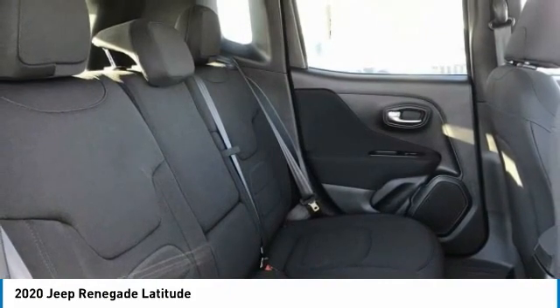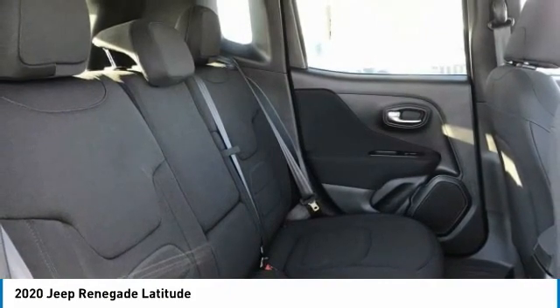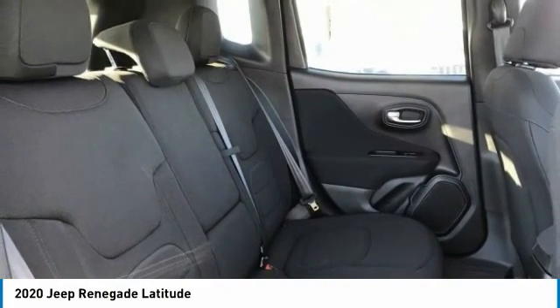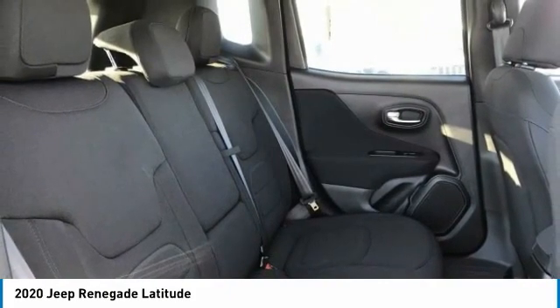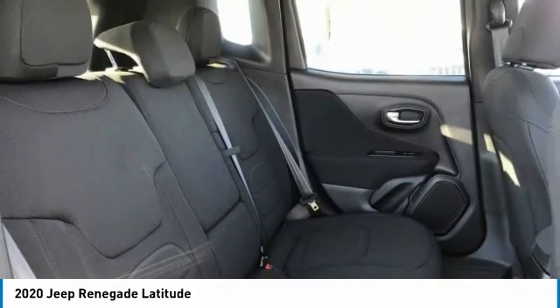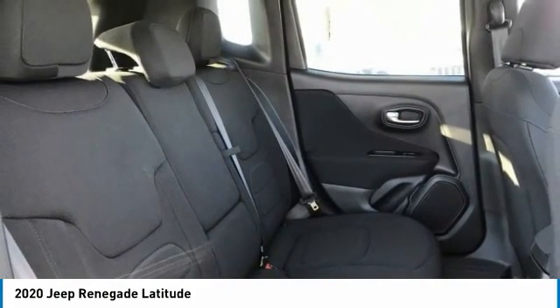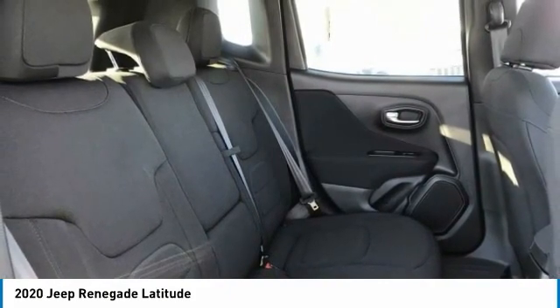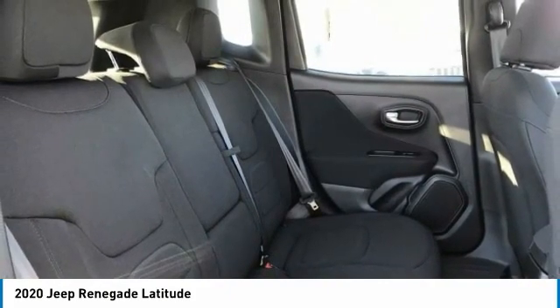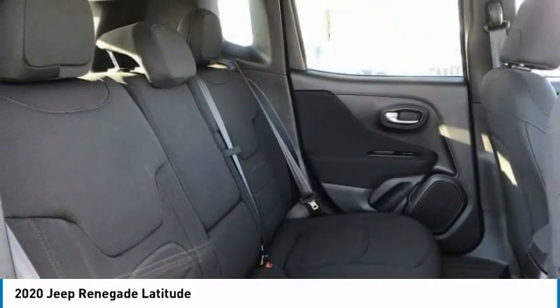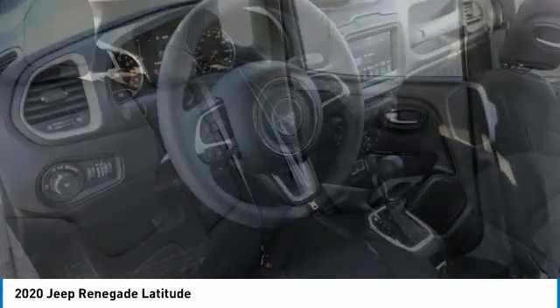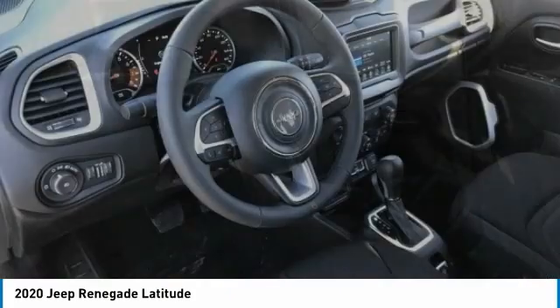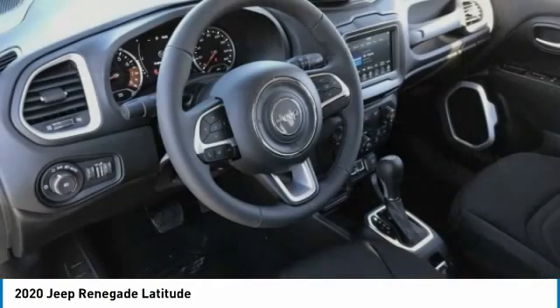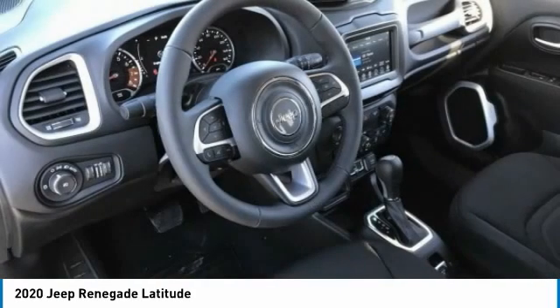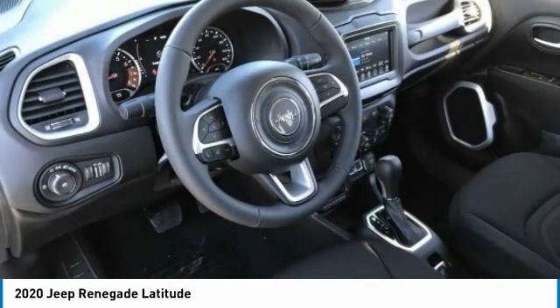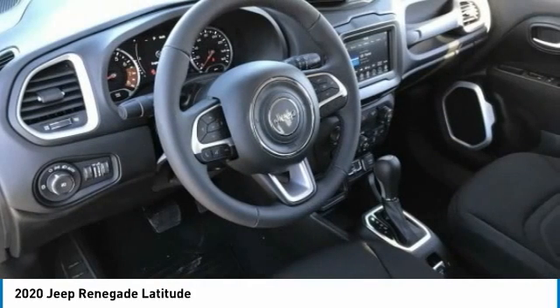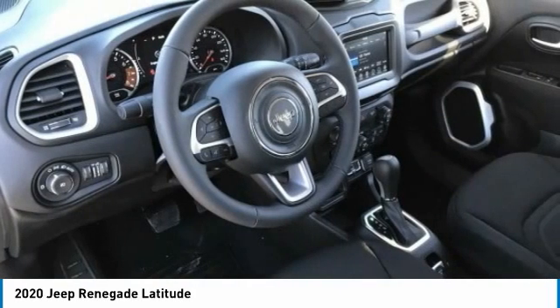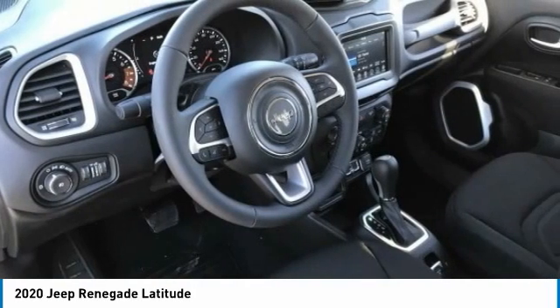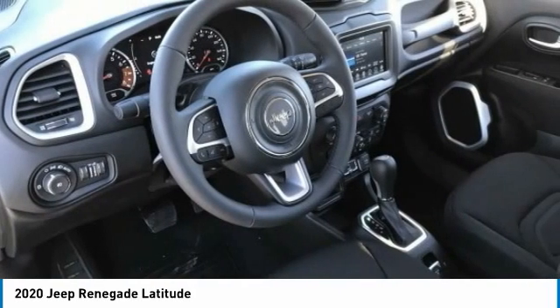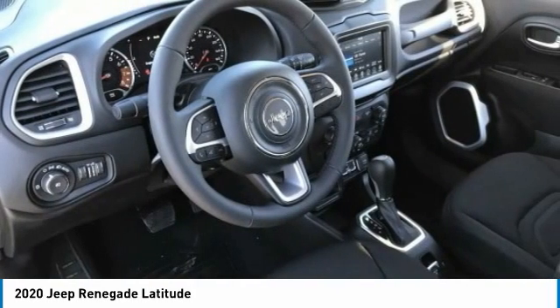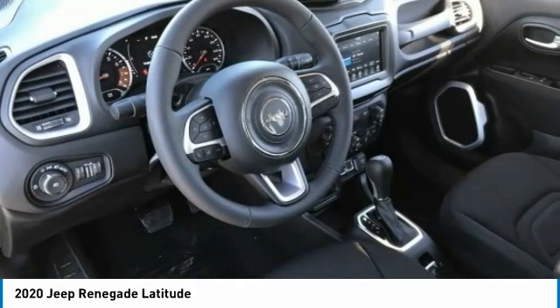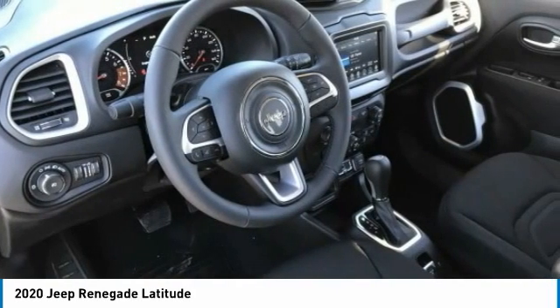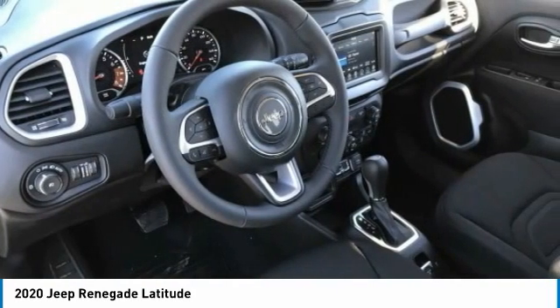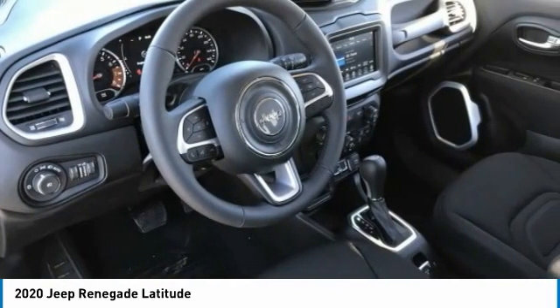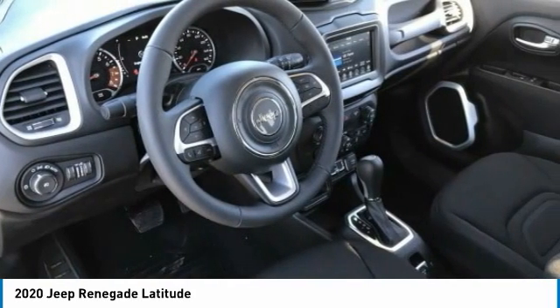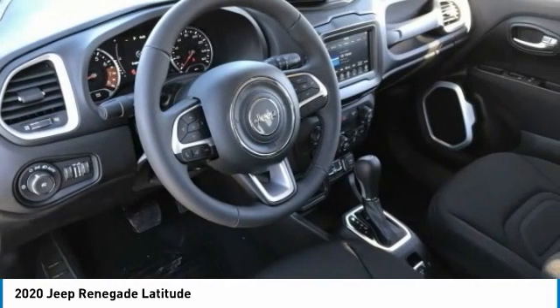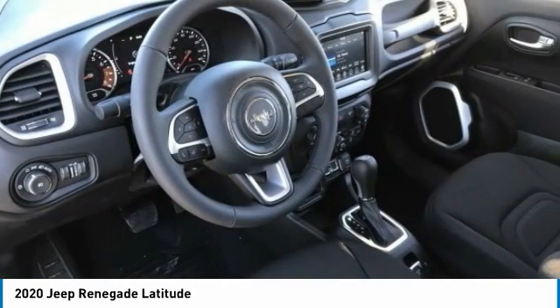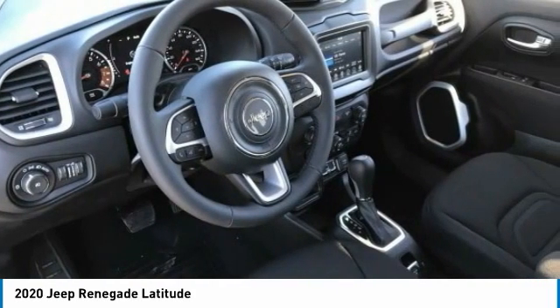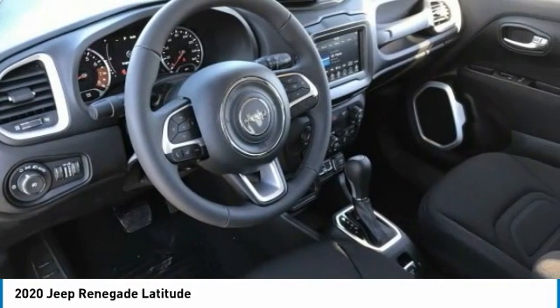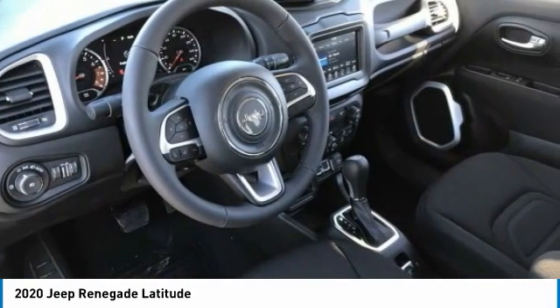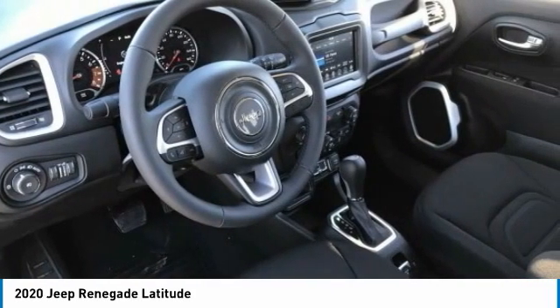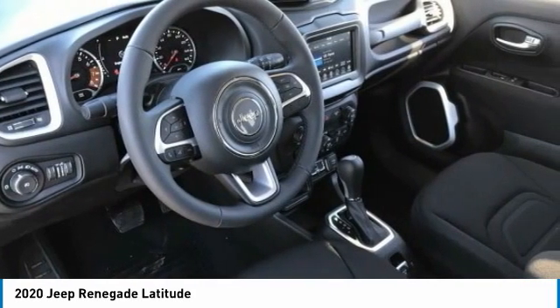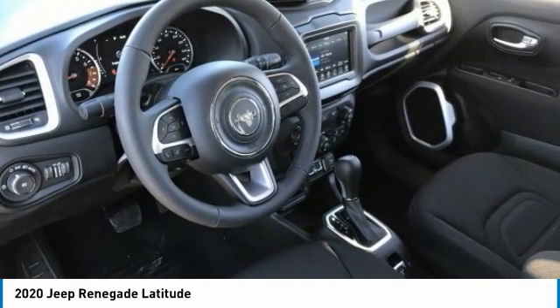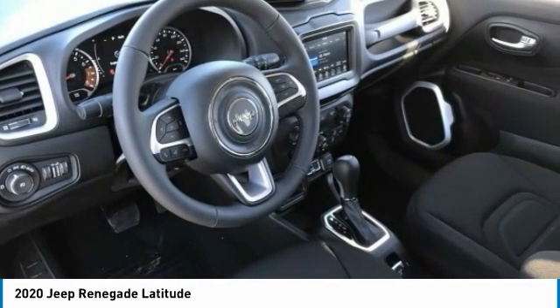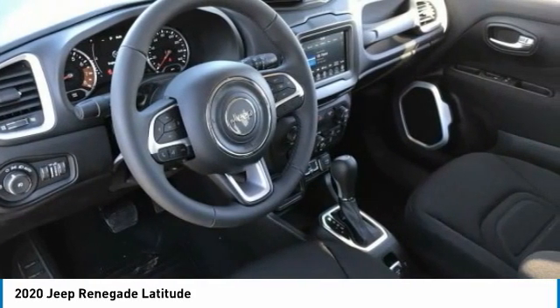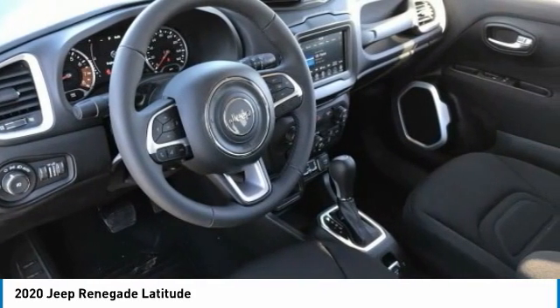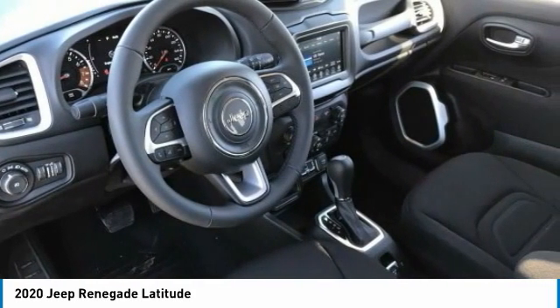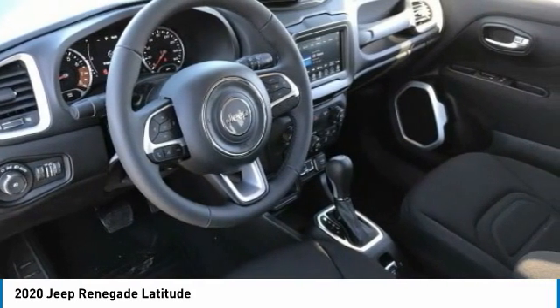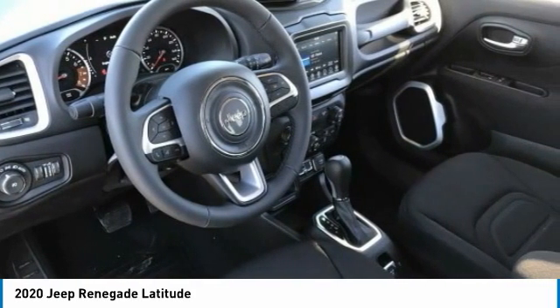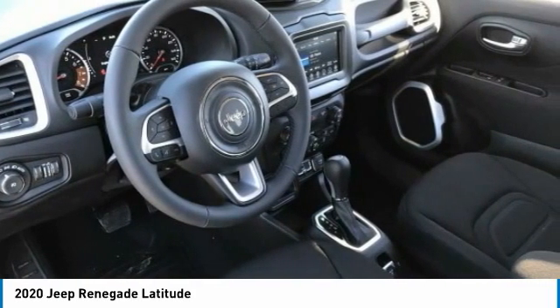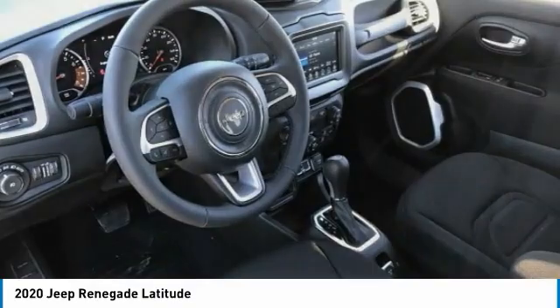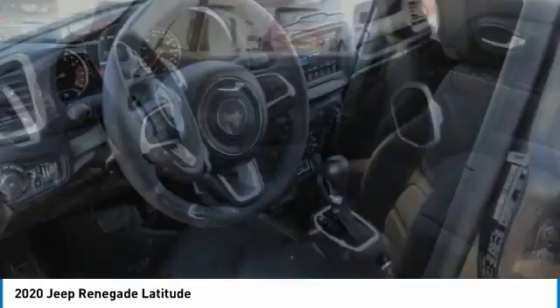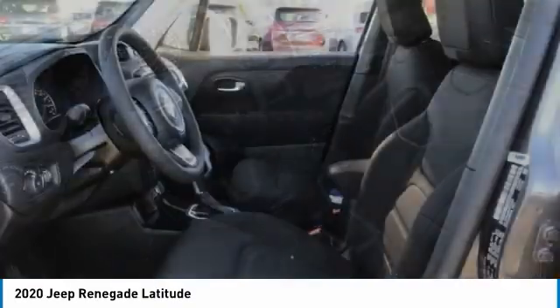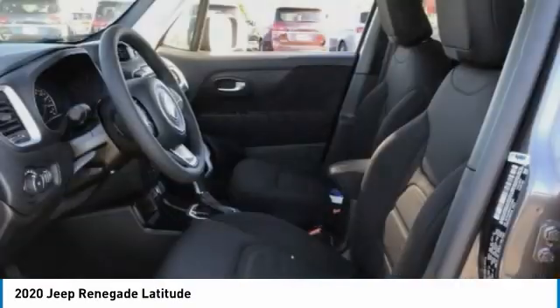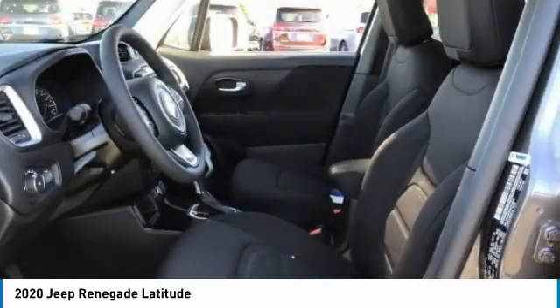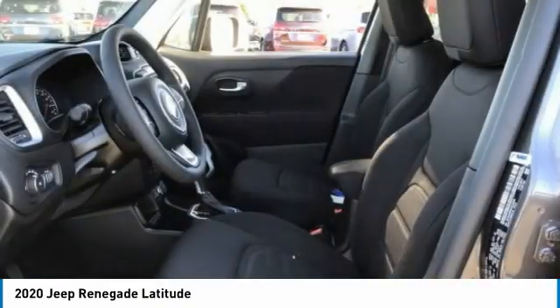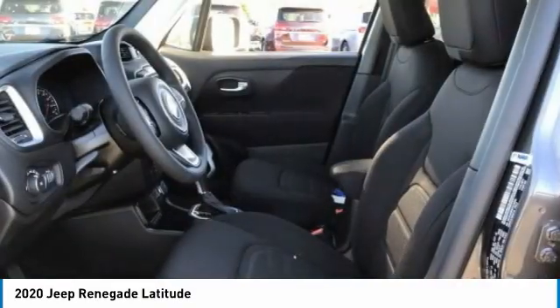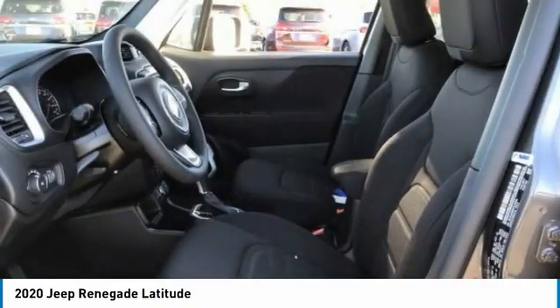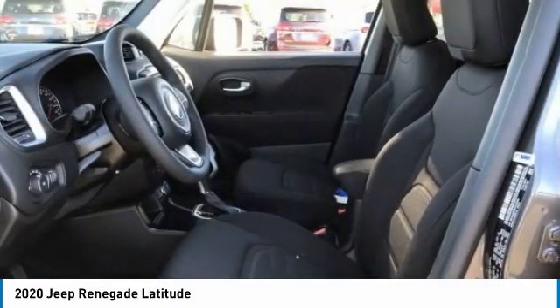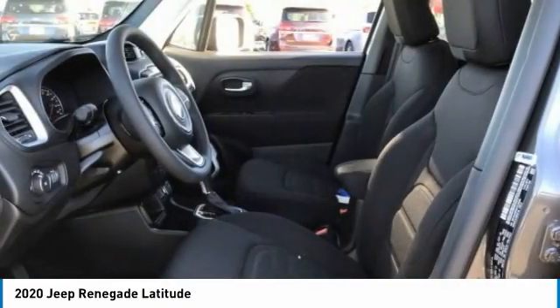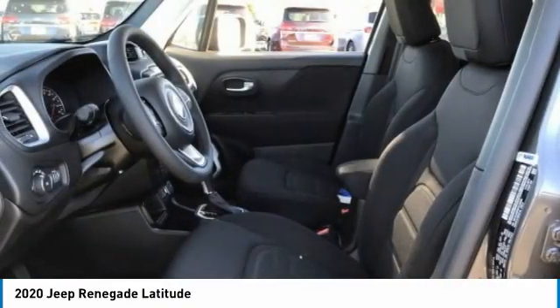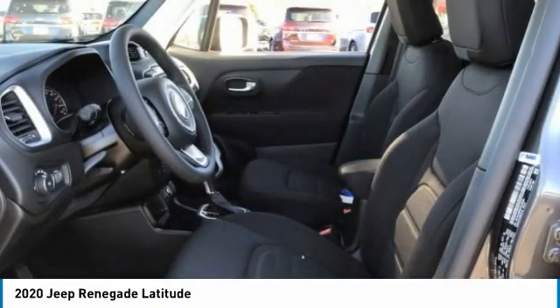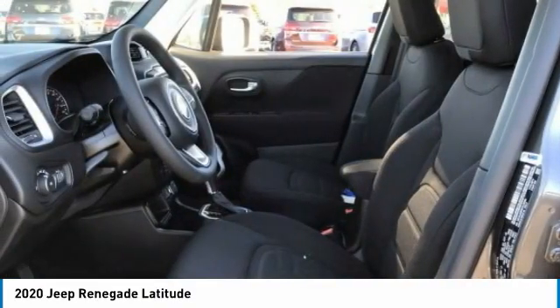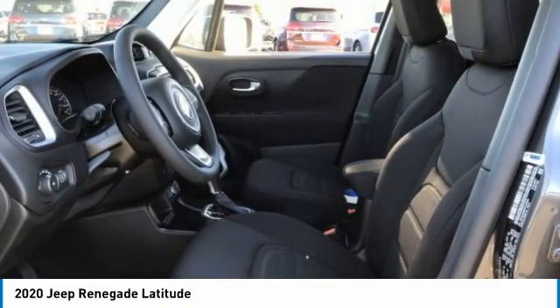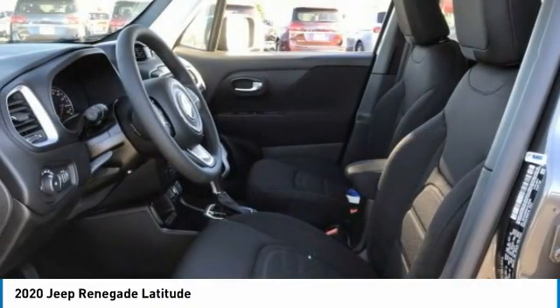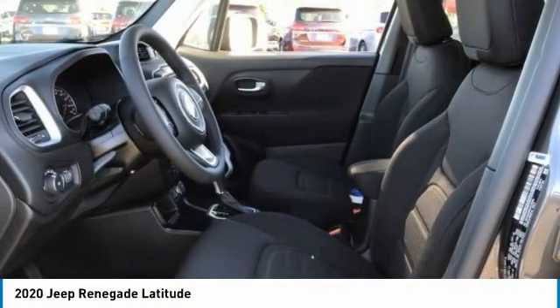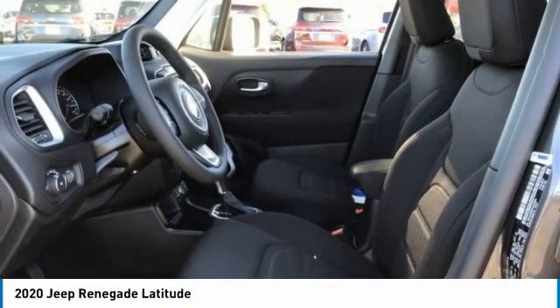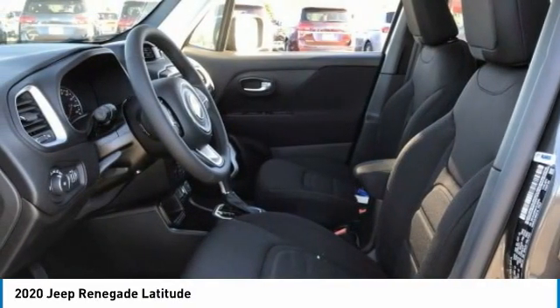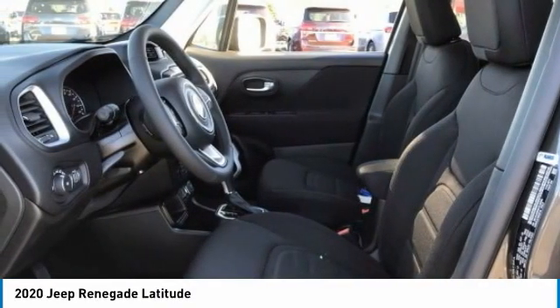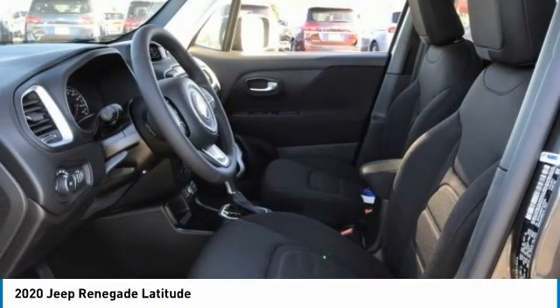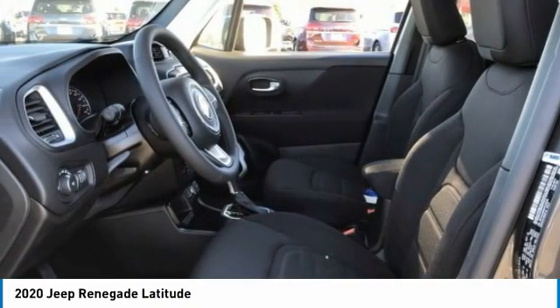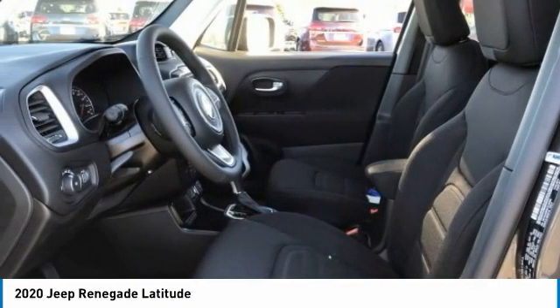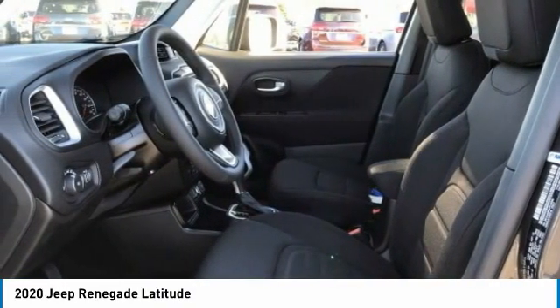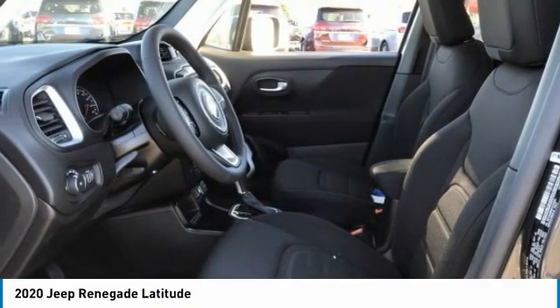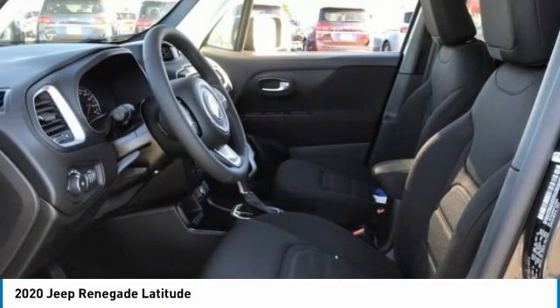It has a capable command center with the tools you need for discovering everything that's out there. This vehicle has less than 100 miles.